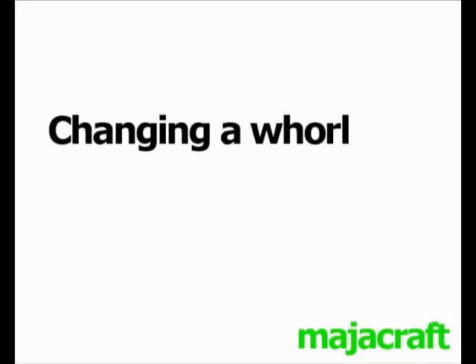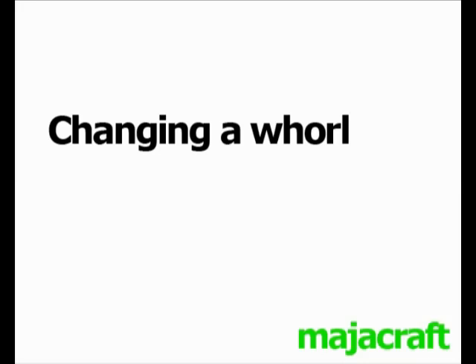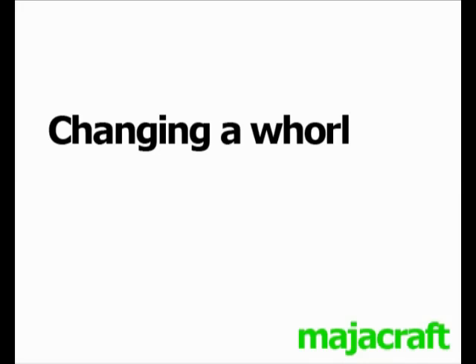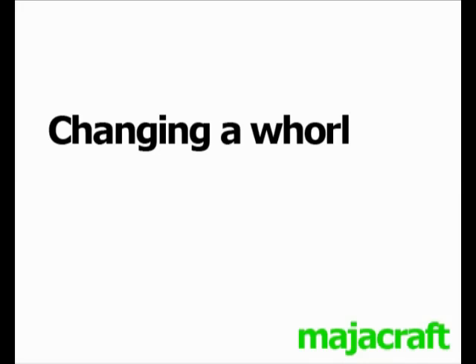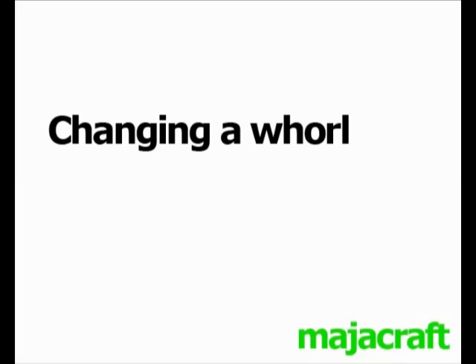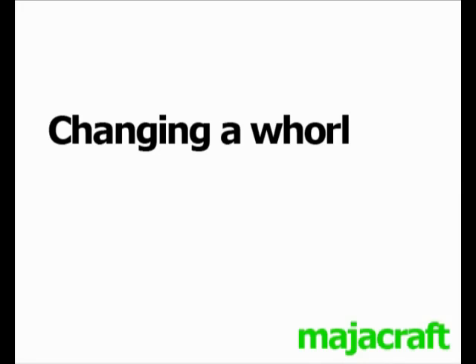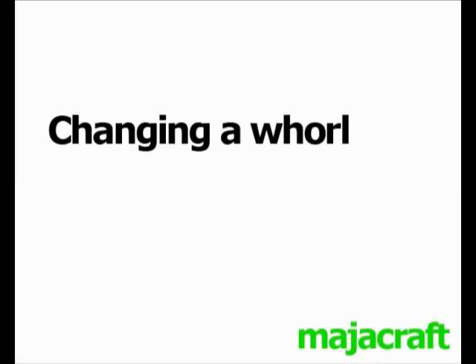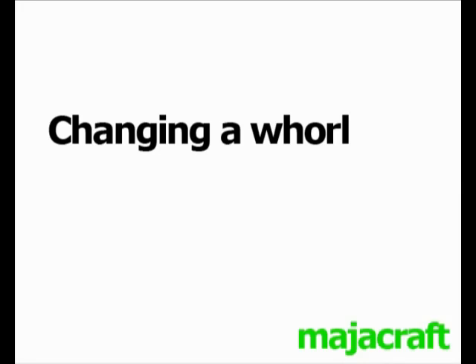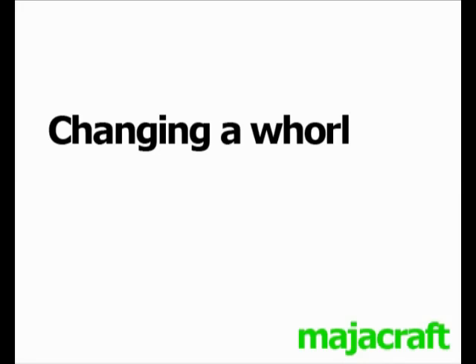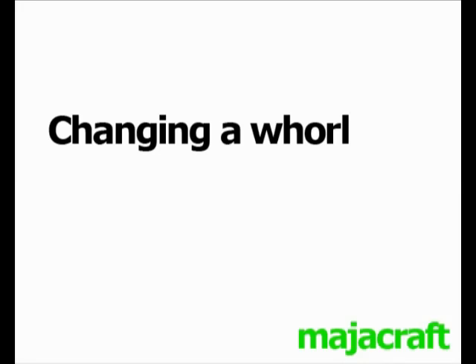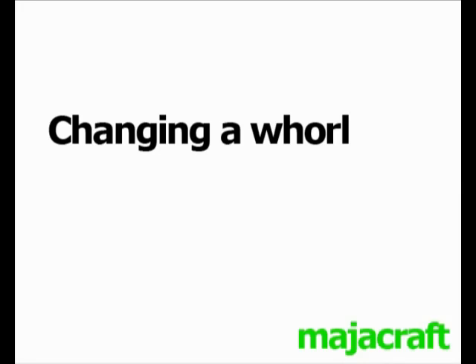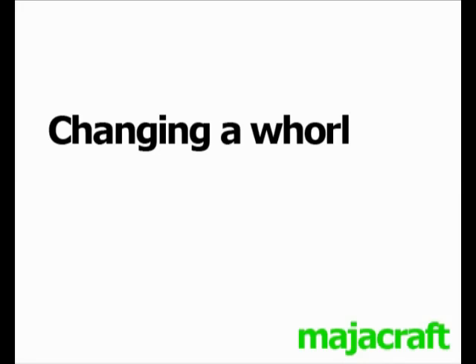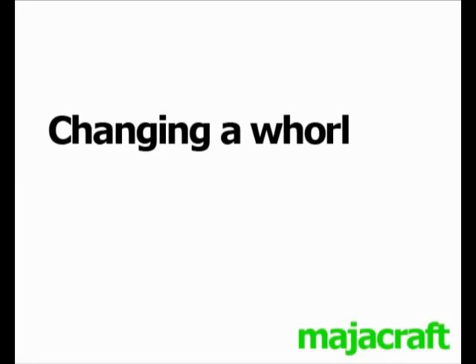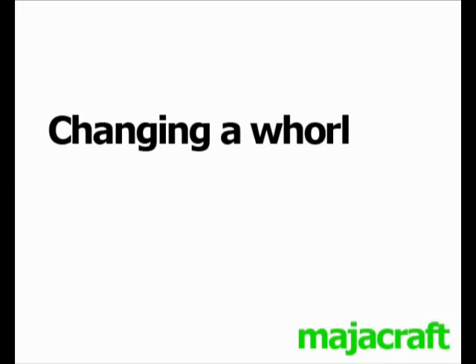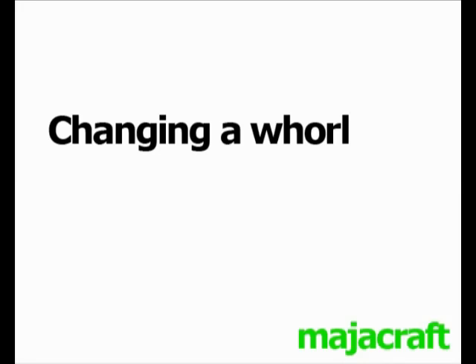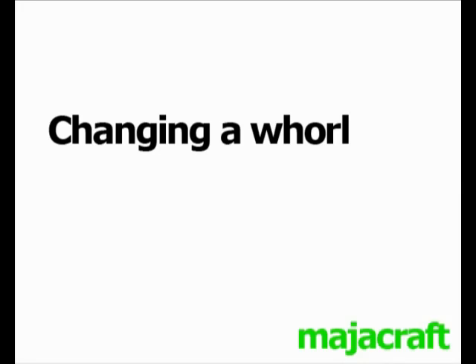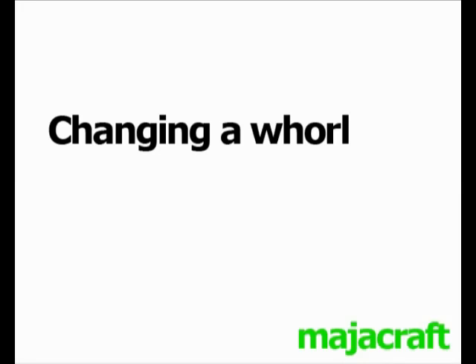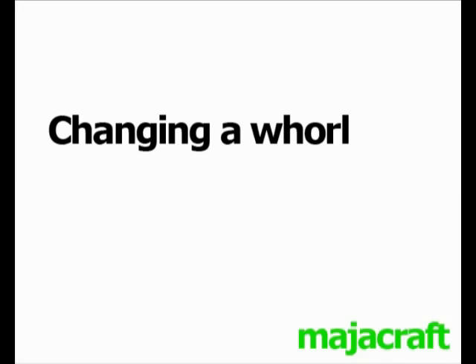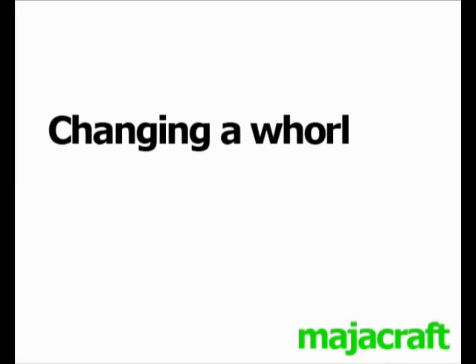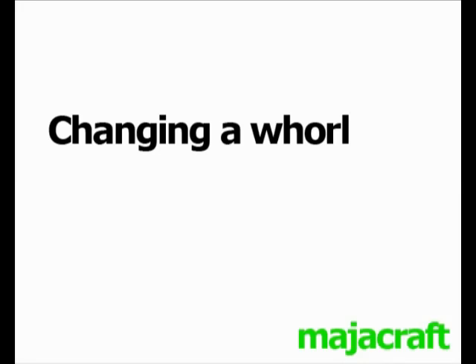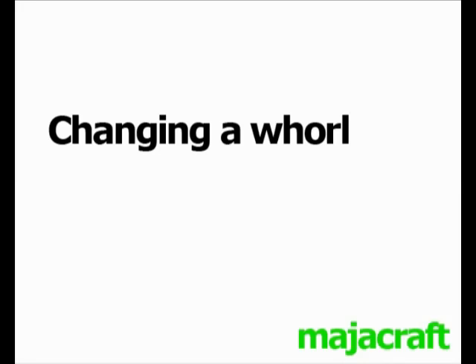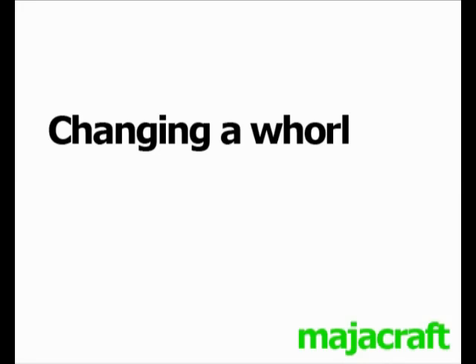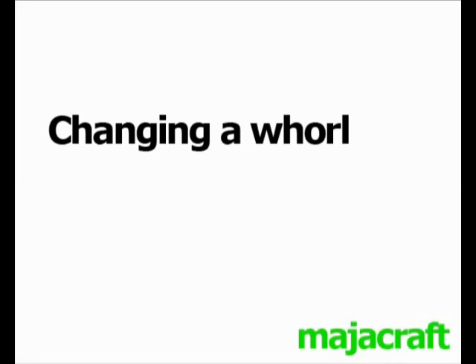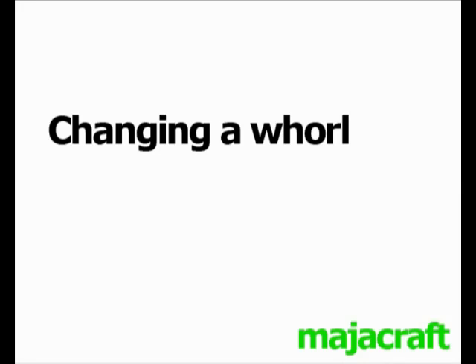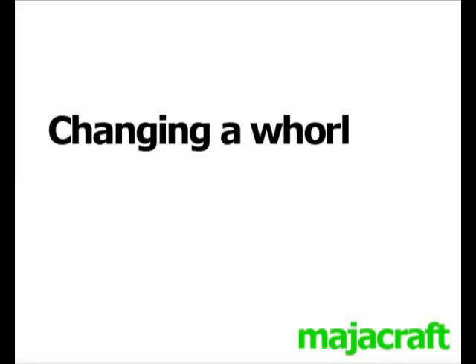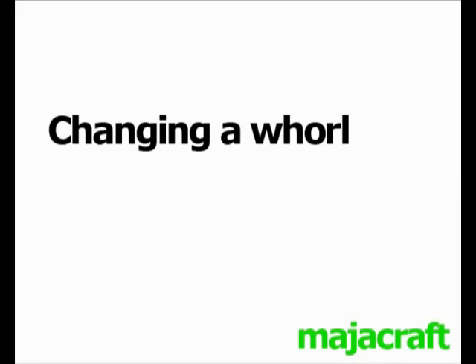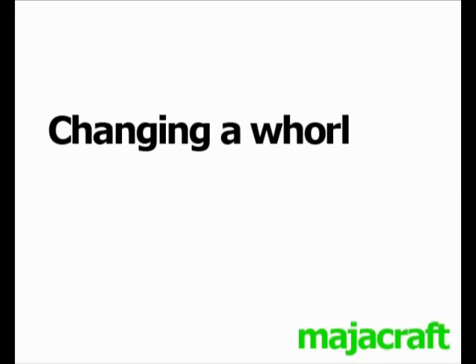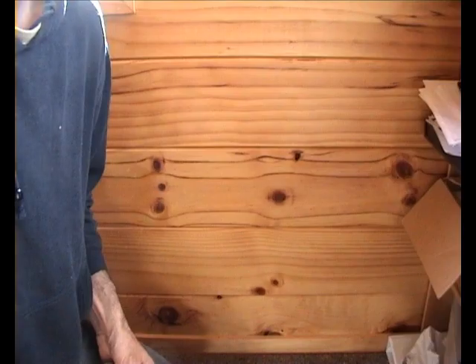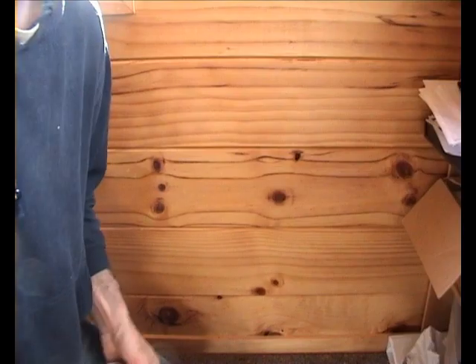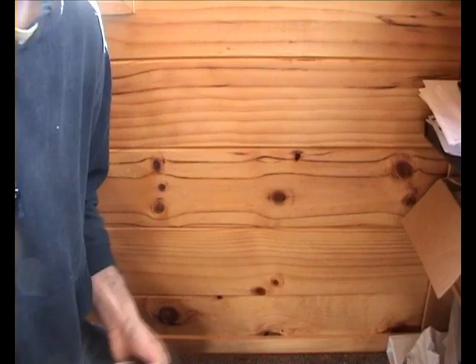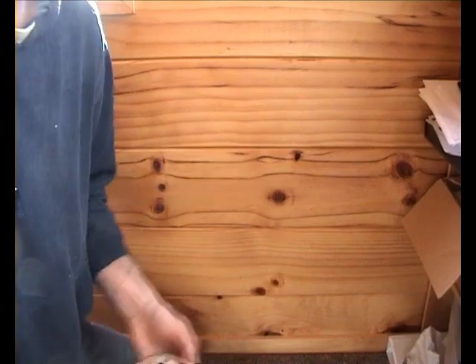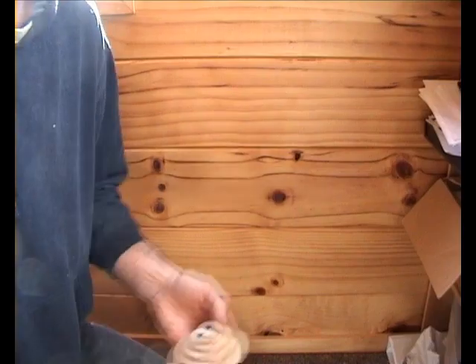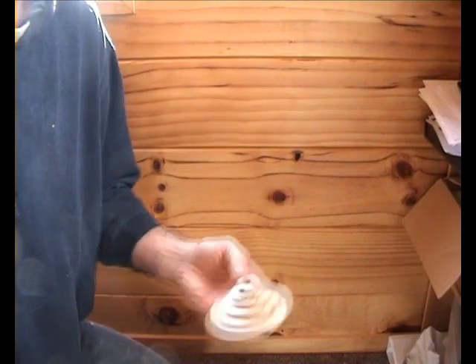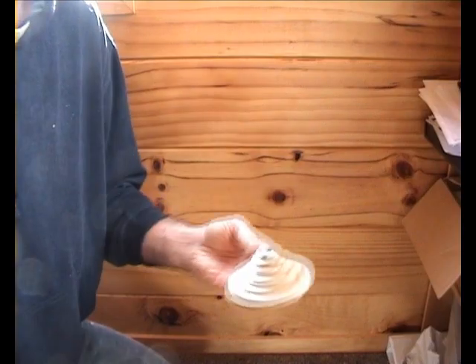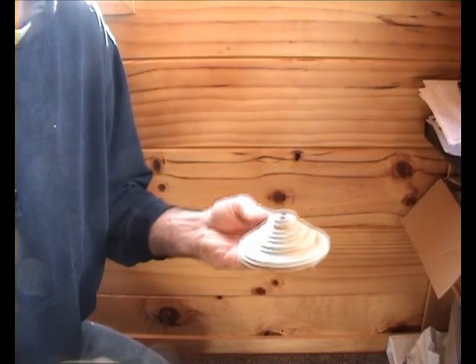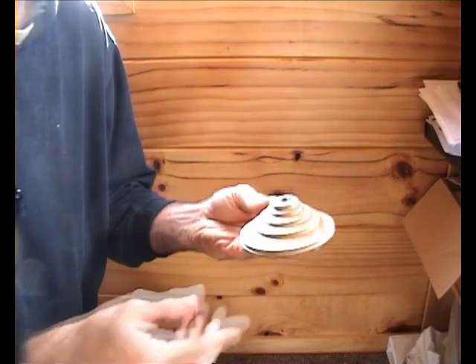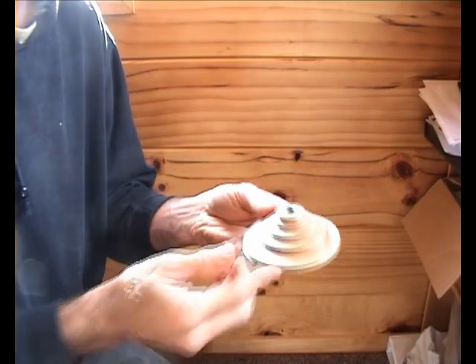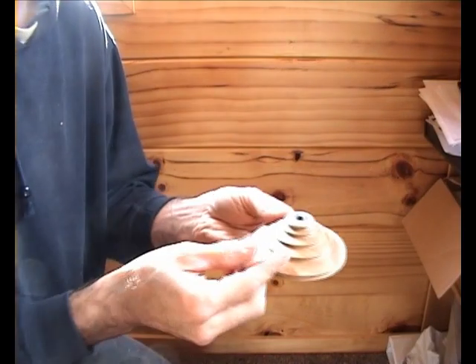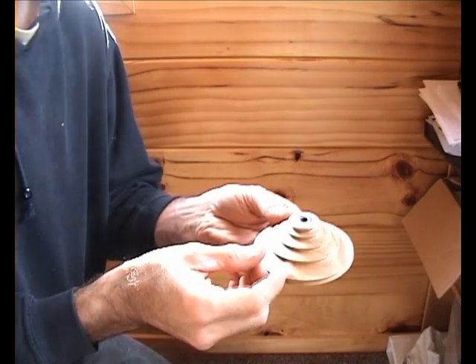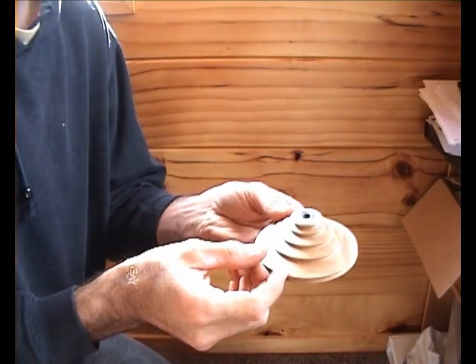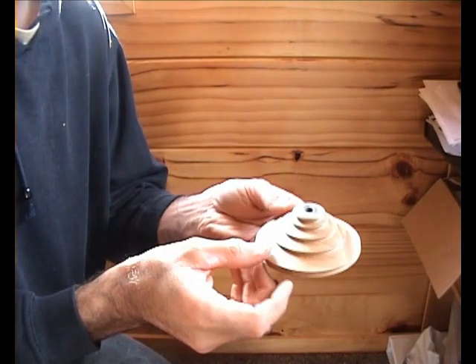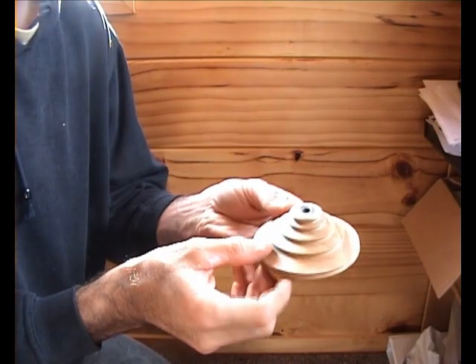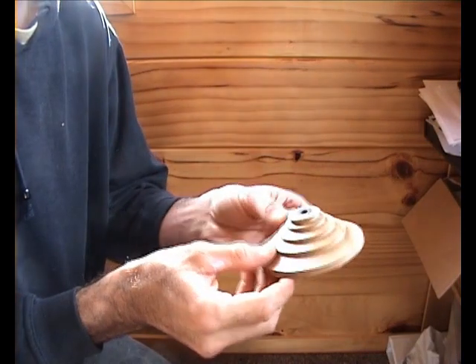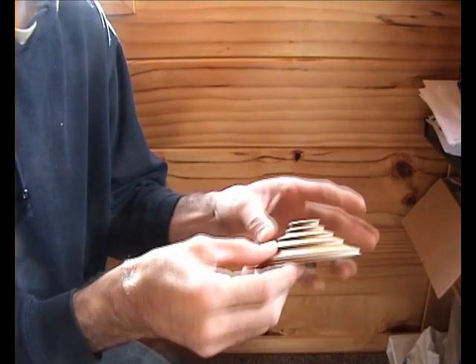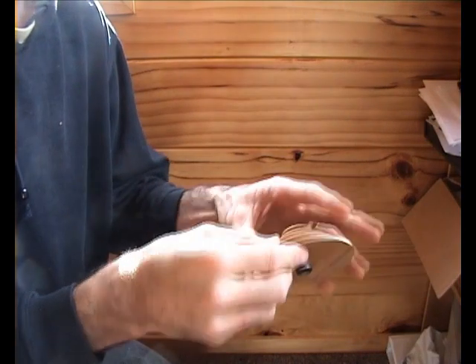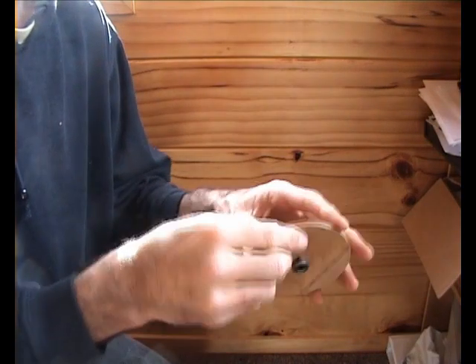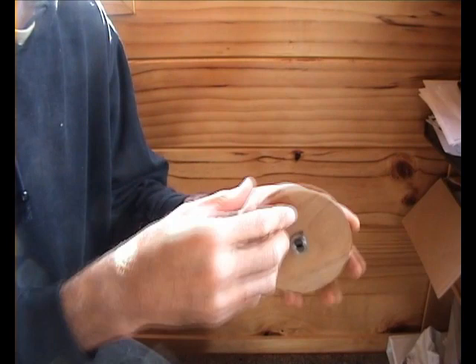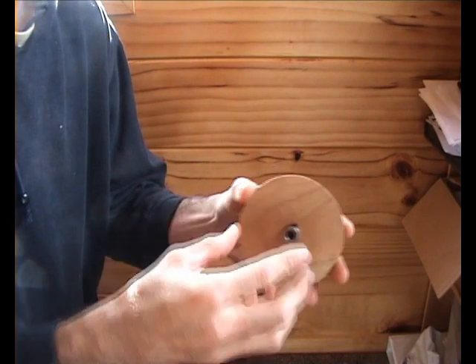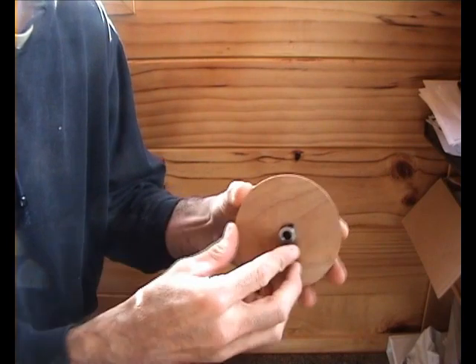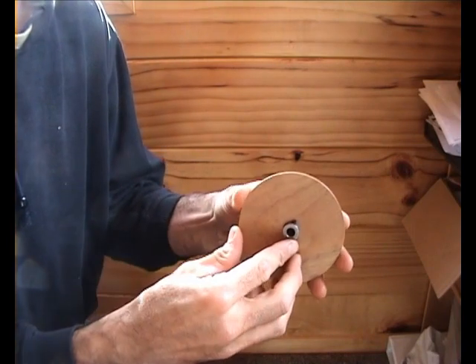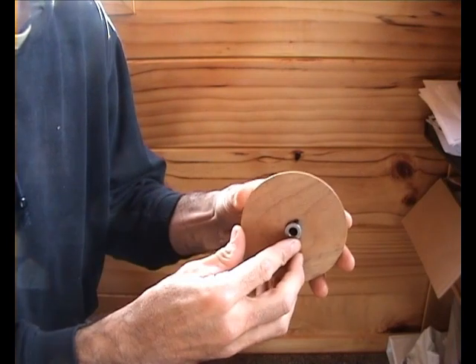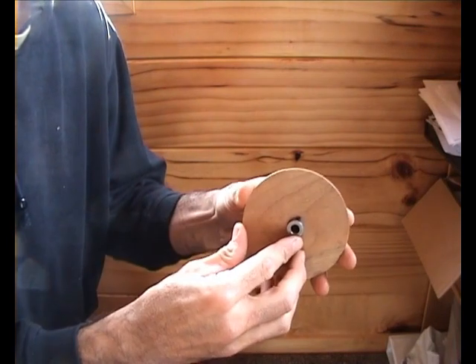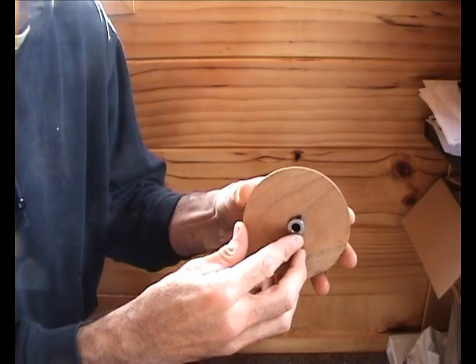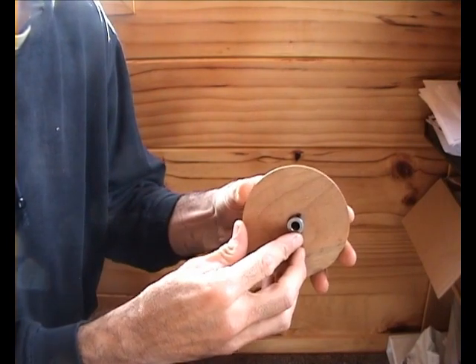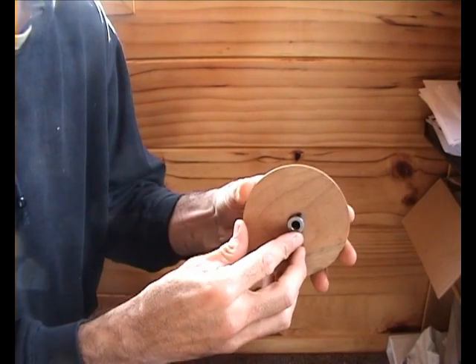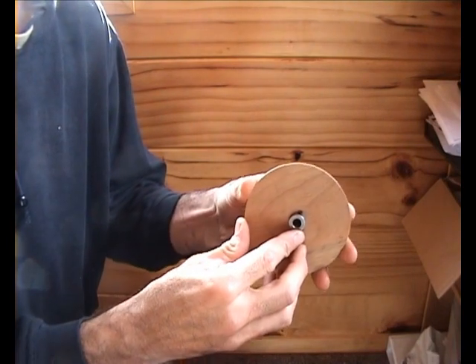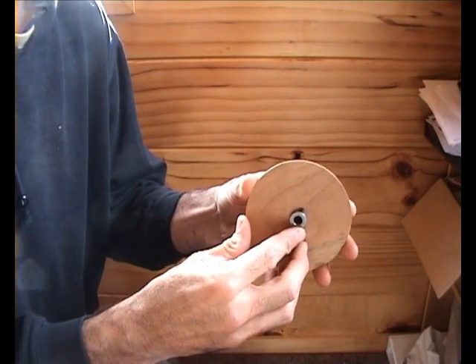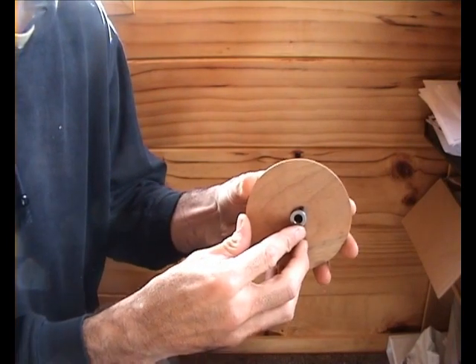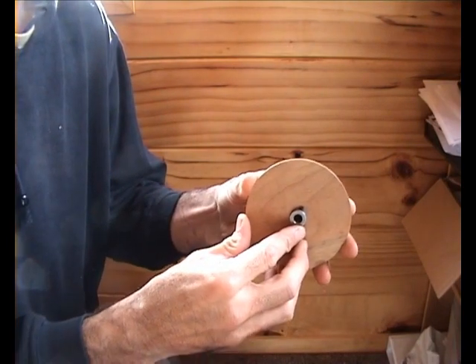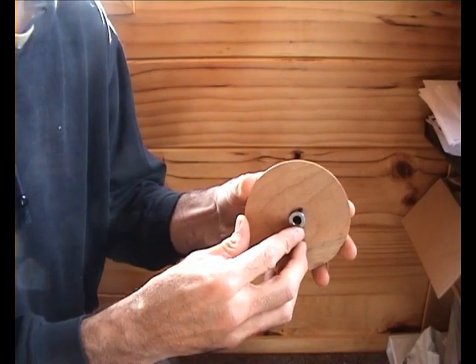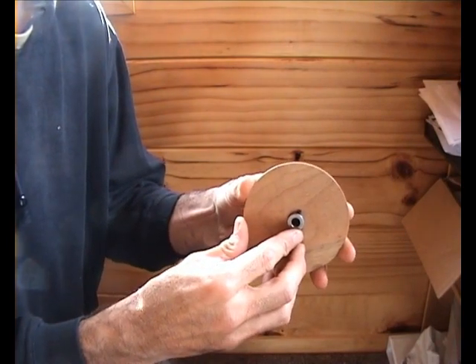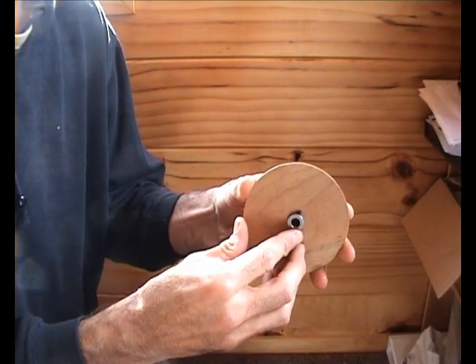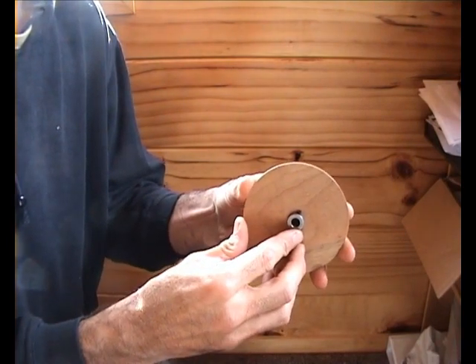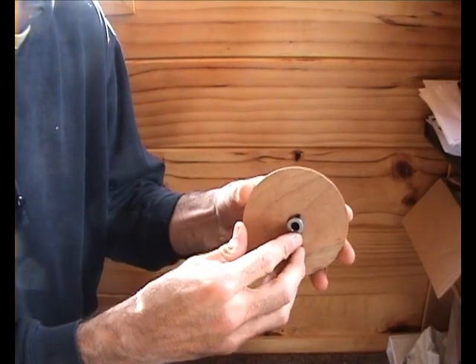Hi, it's Andy from MajorCraft. I'm going to show you how to change a whirl on your MajorCraft wheel. I'm going to put a slow whirl on a Susie Pro today.